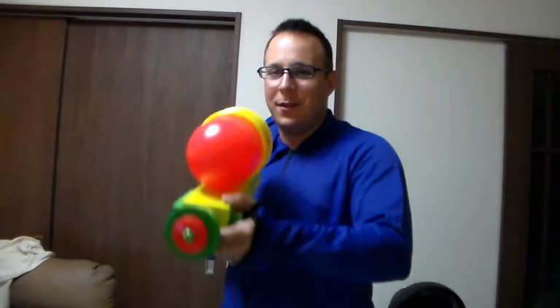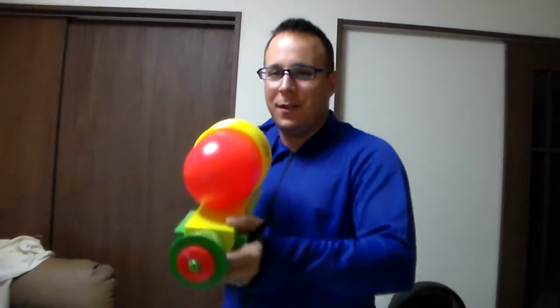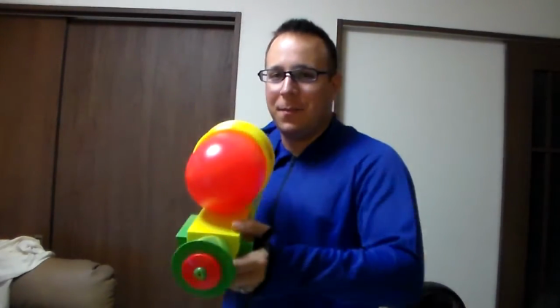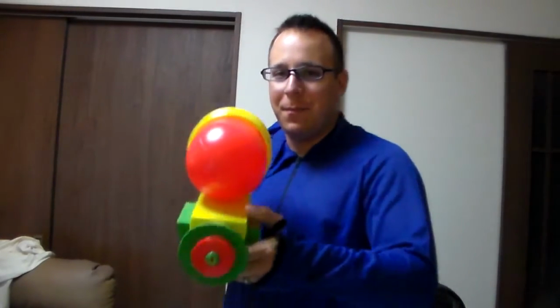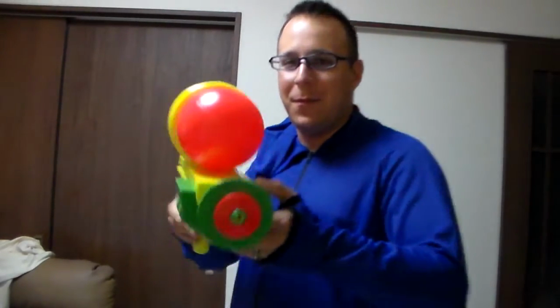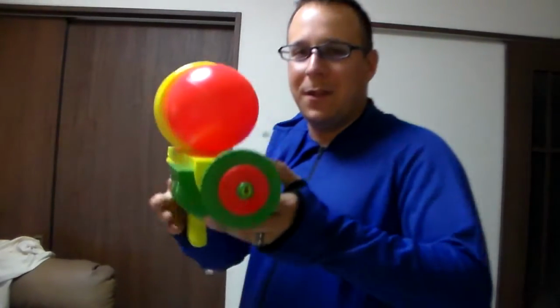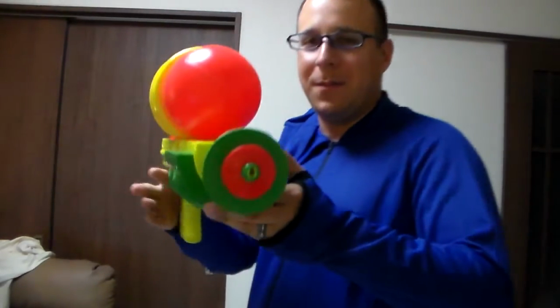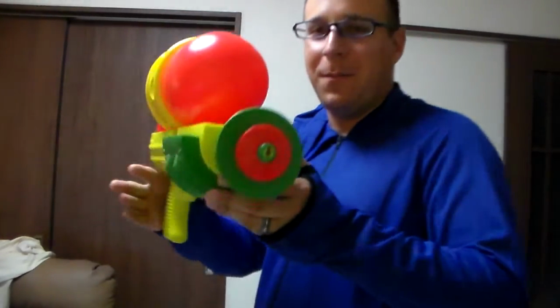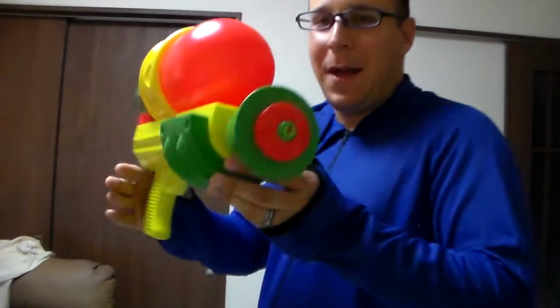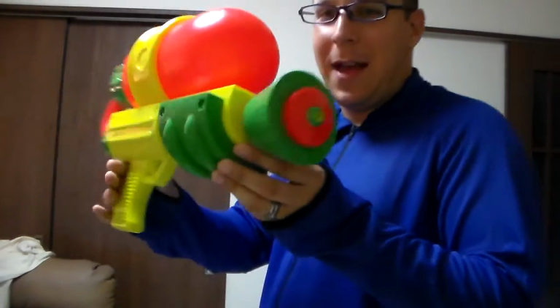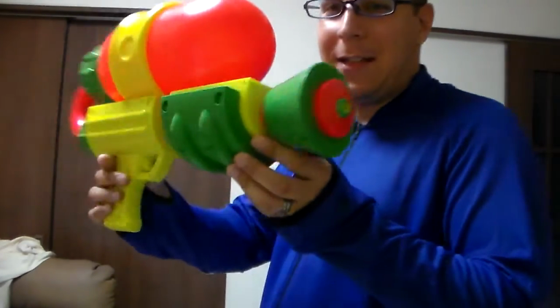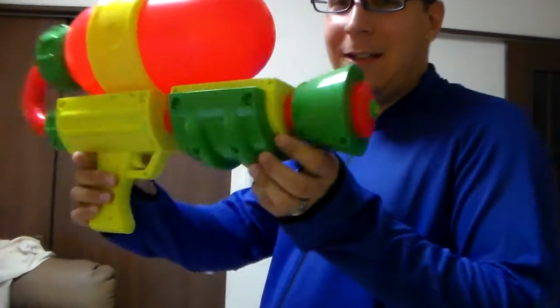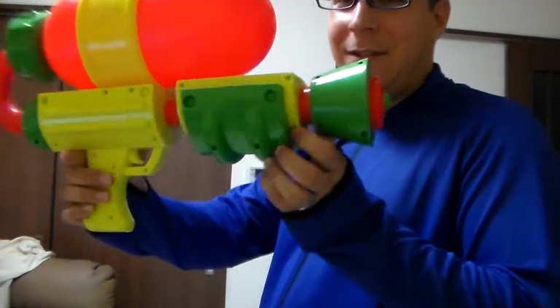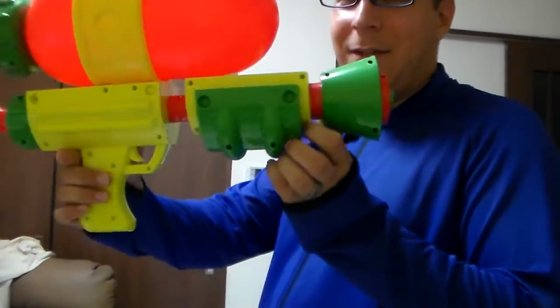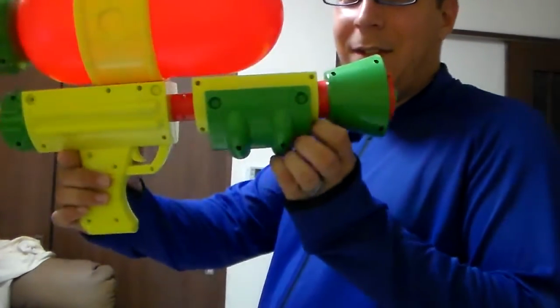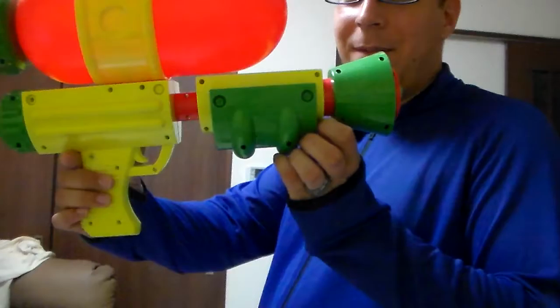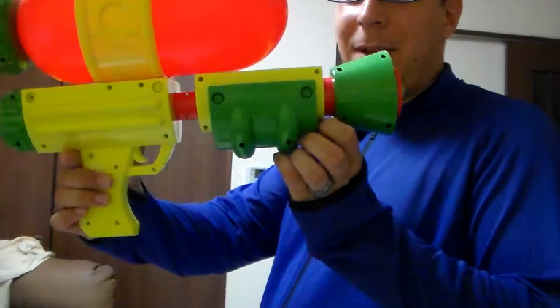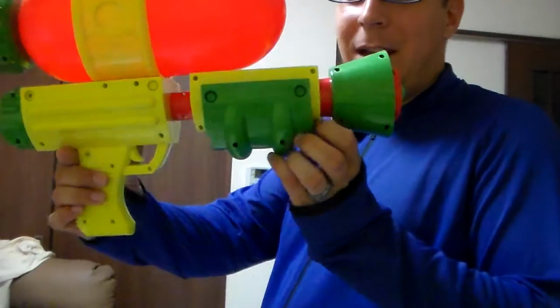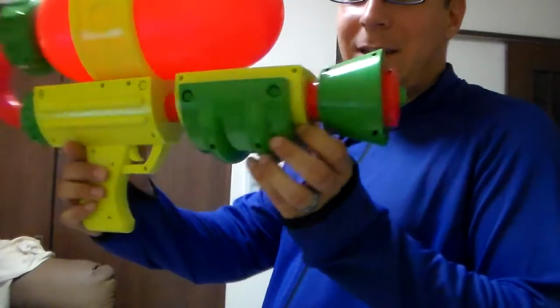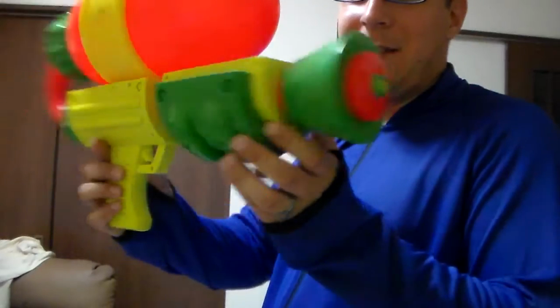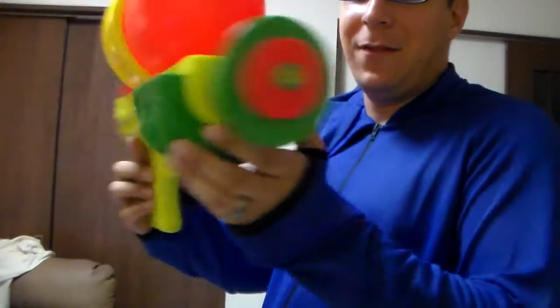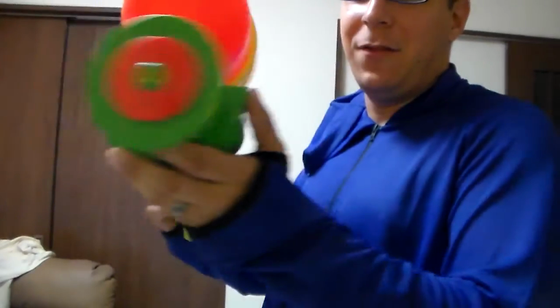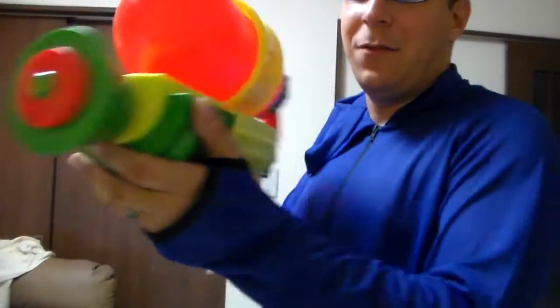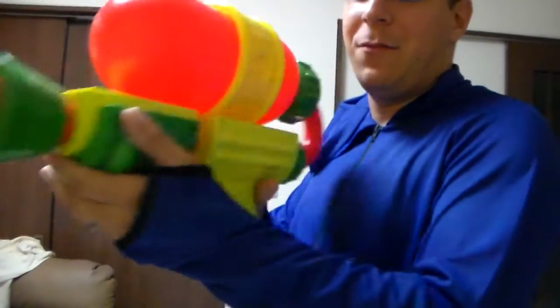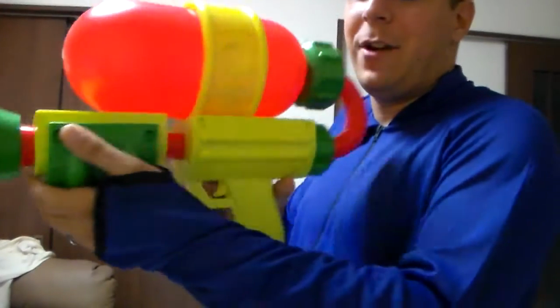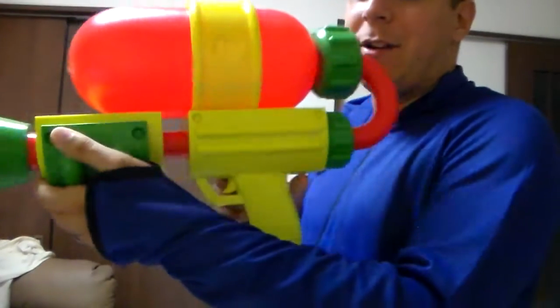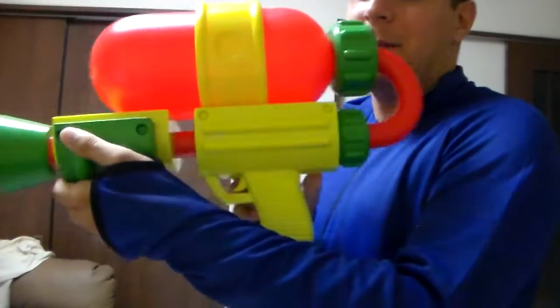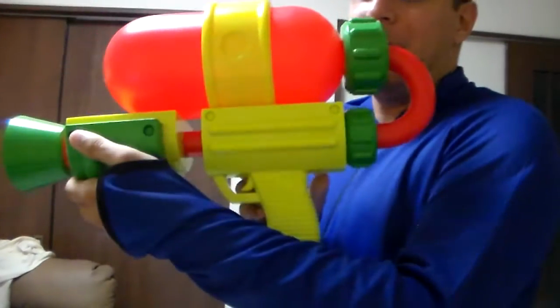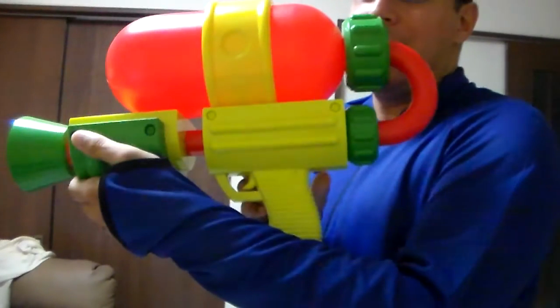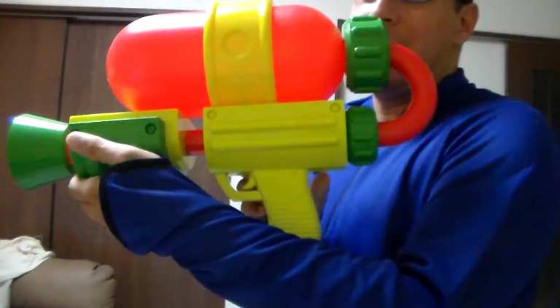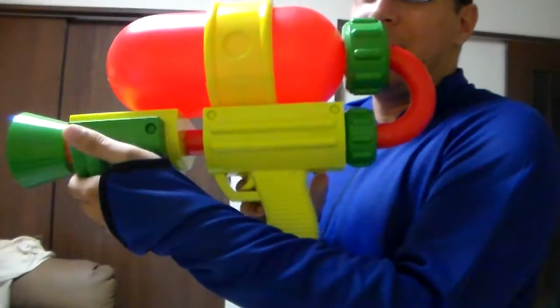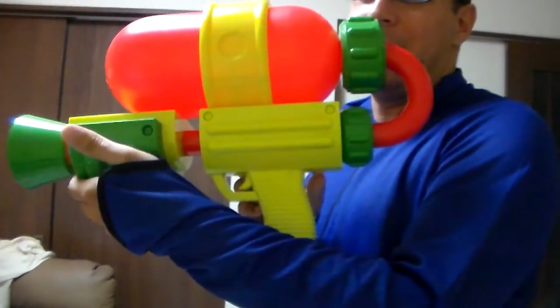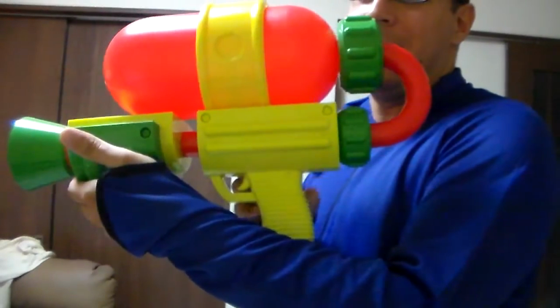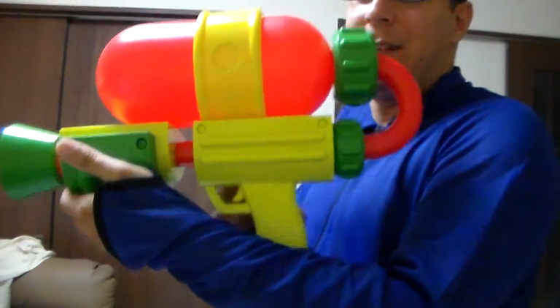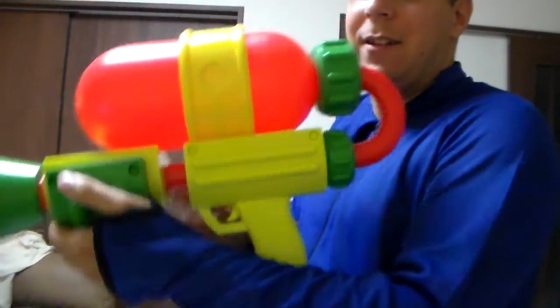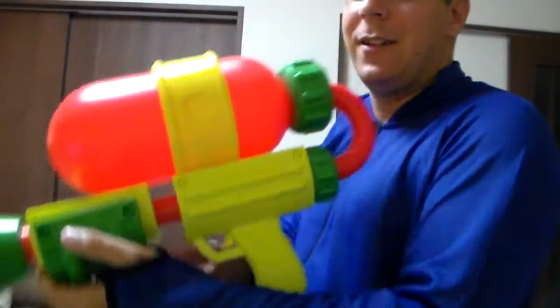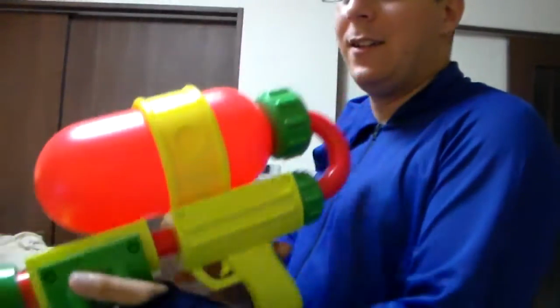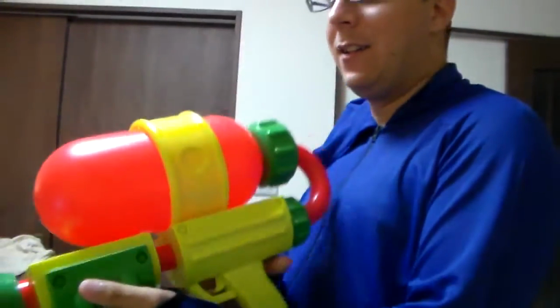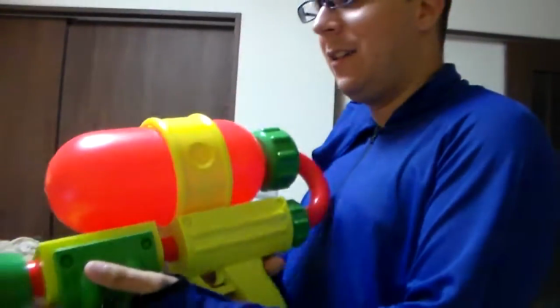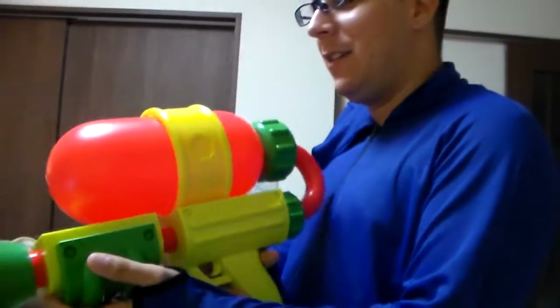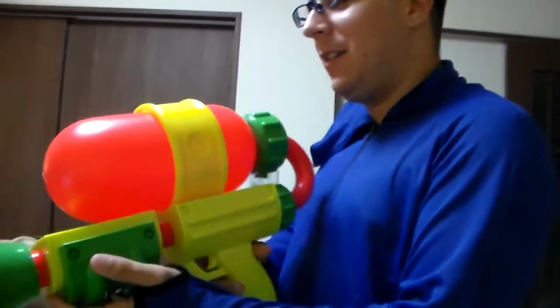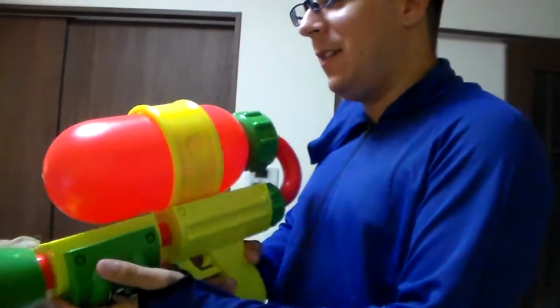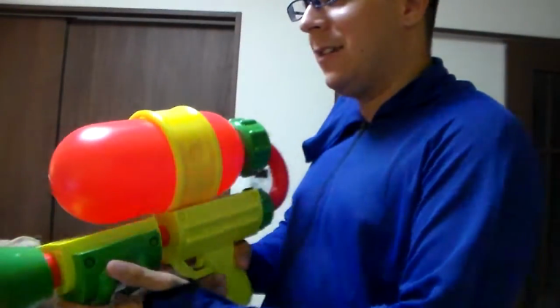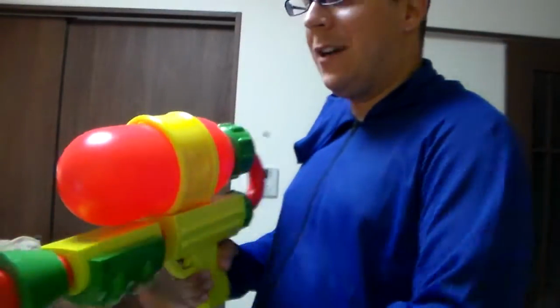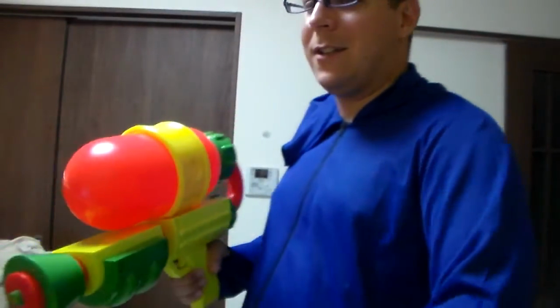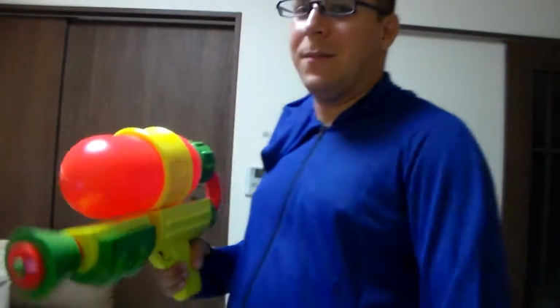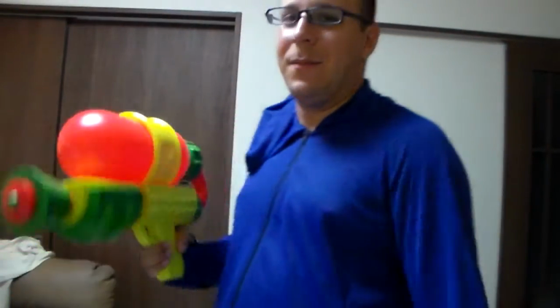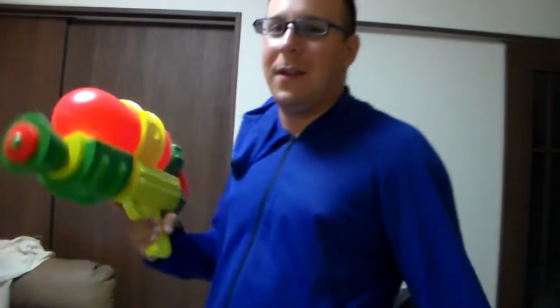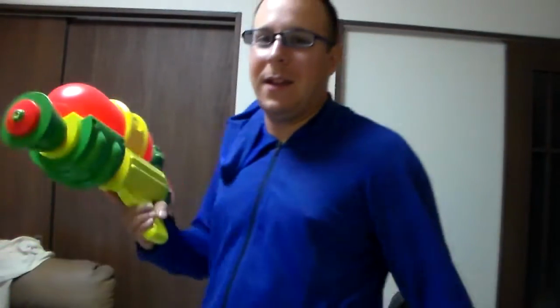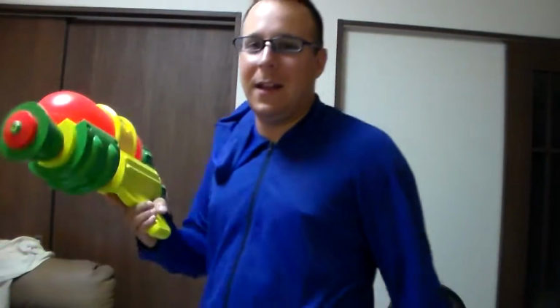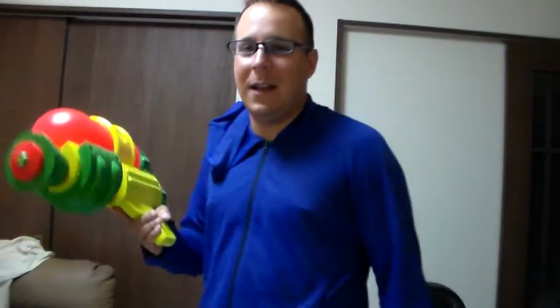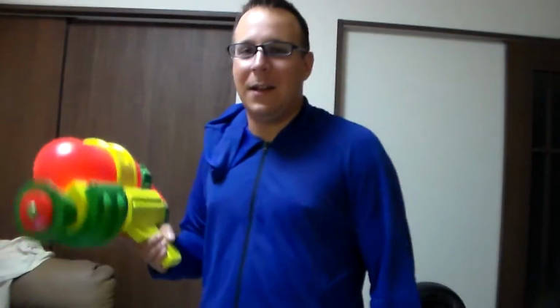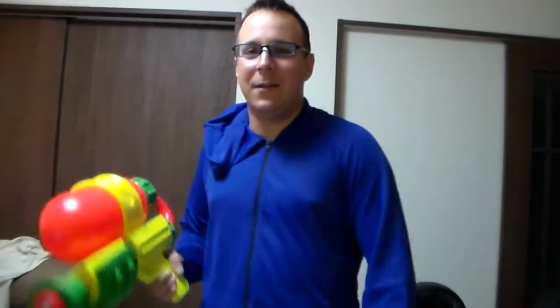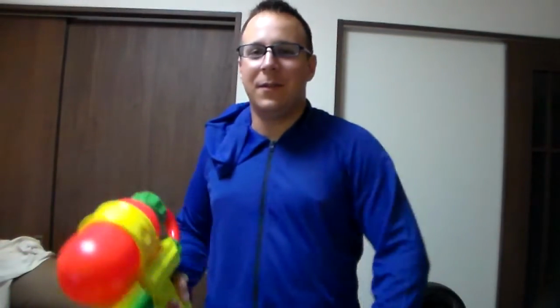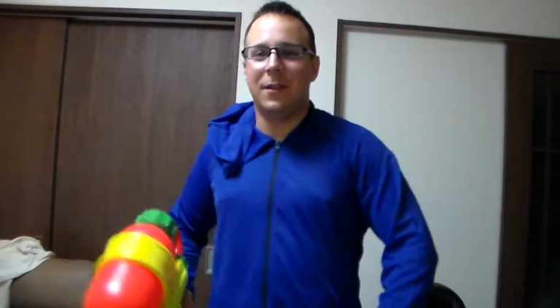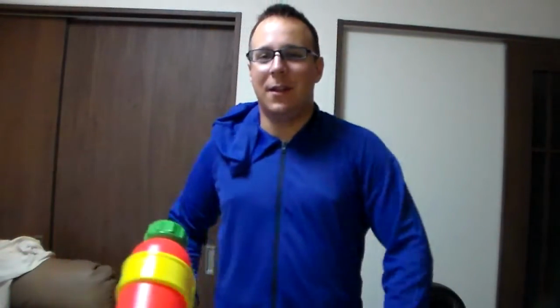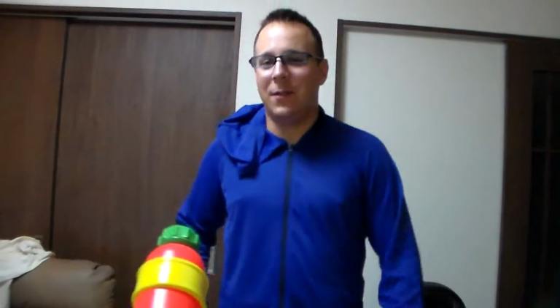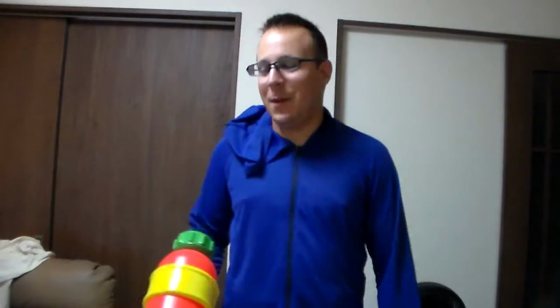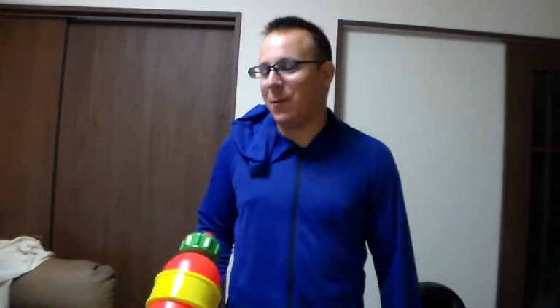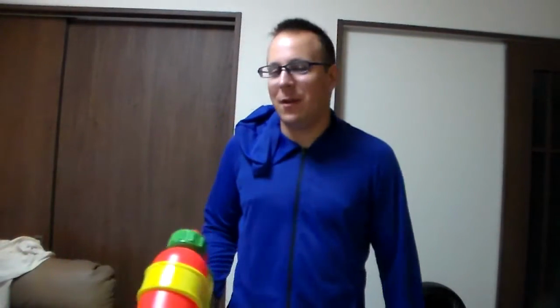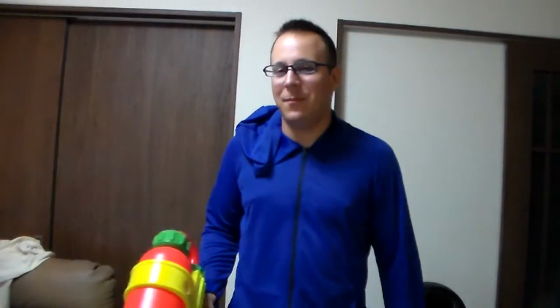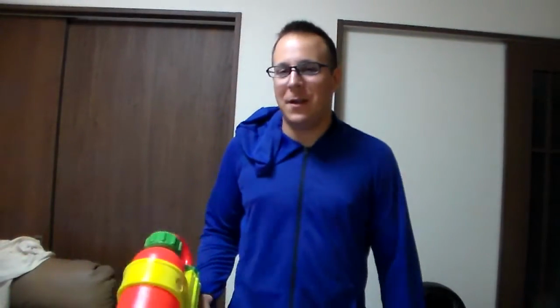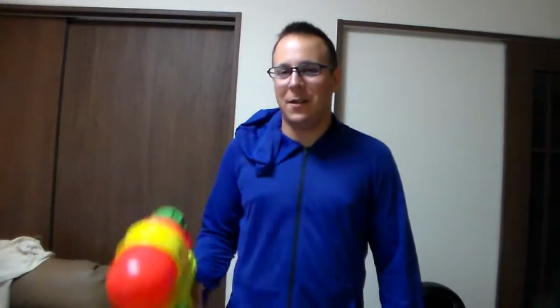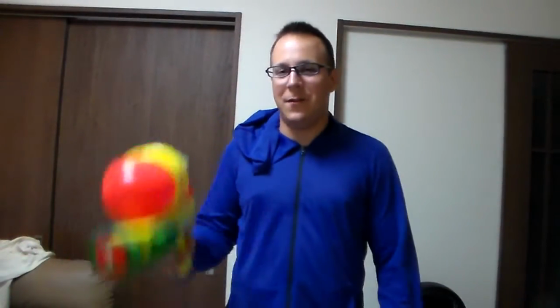This massive, massive water blaster gun is awesome, and it was enough to make a video.